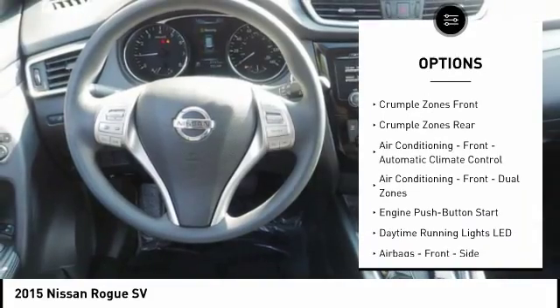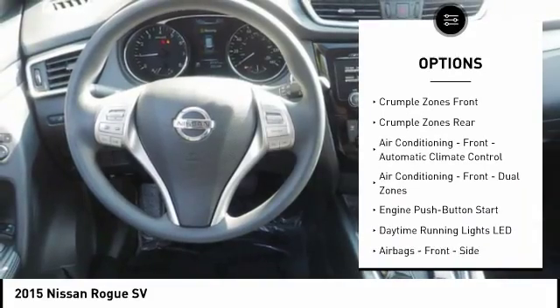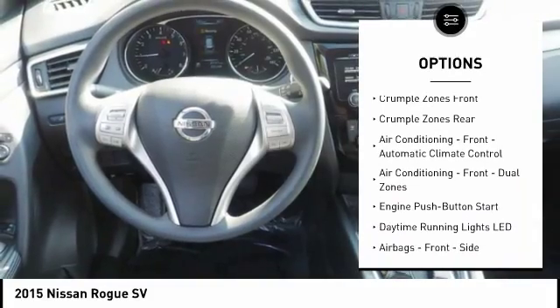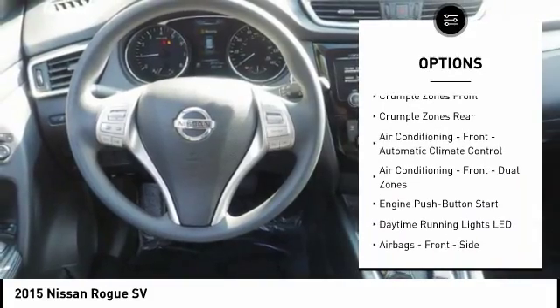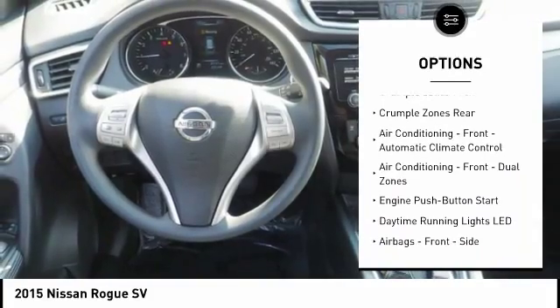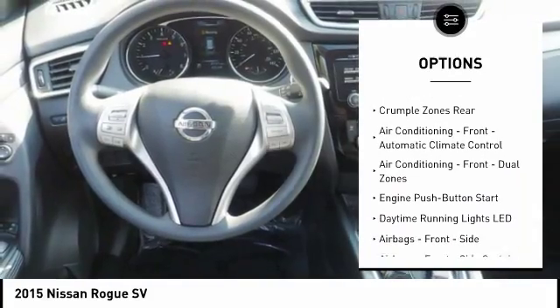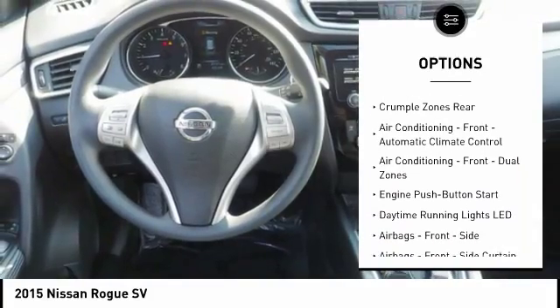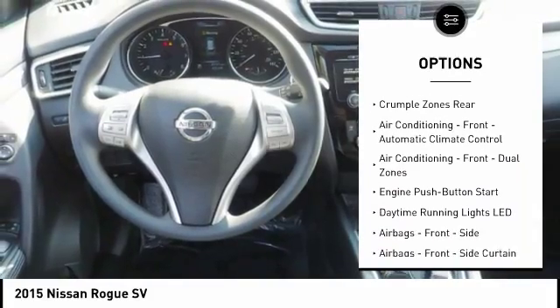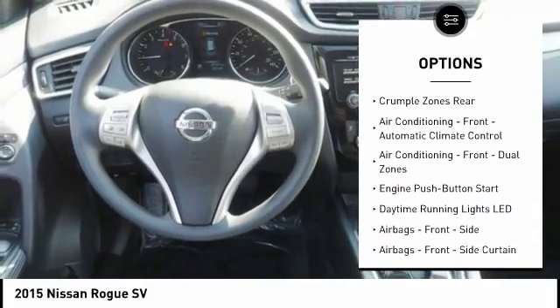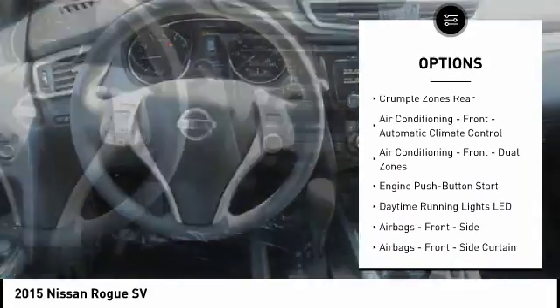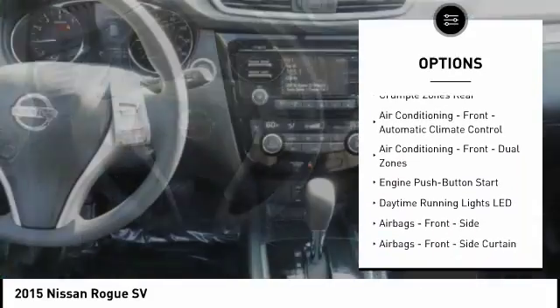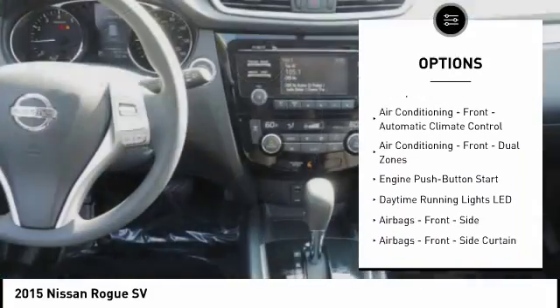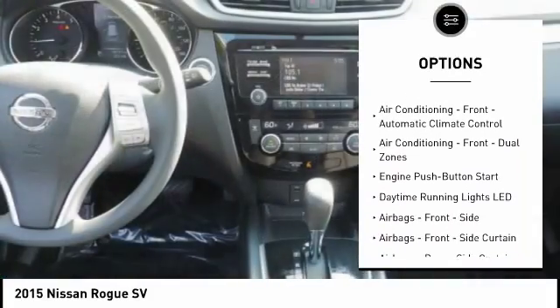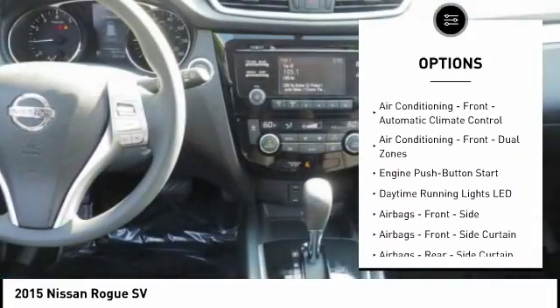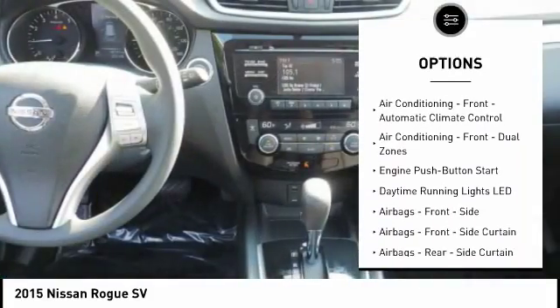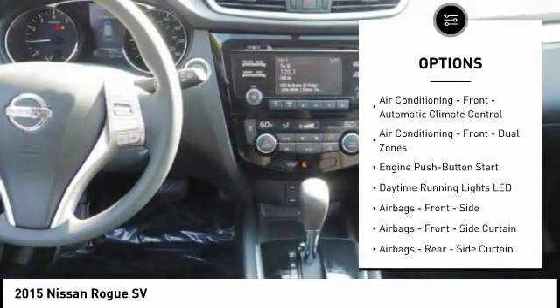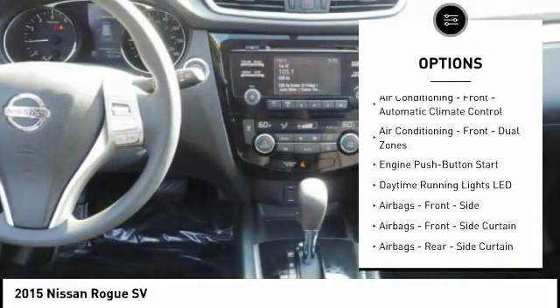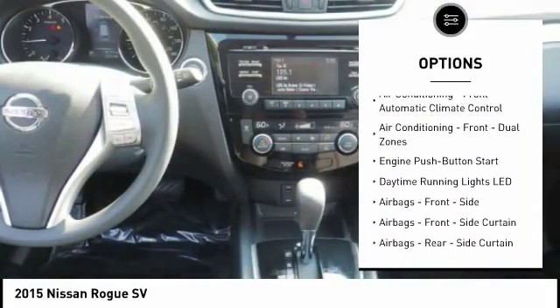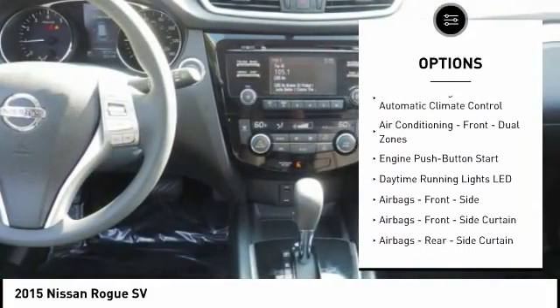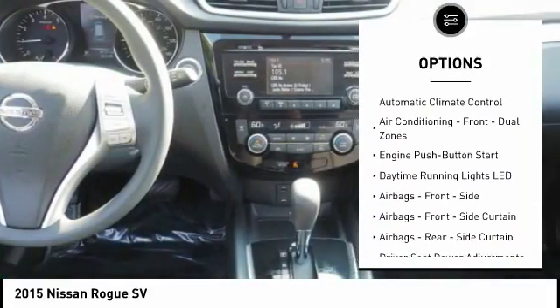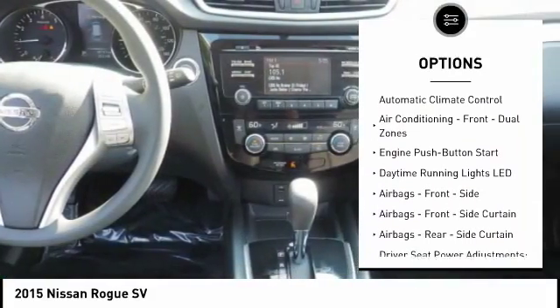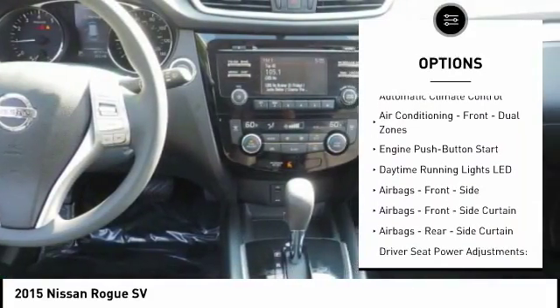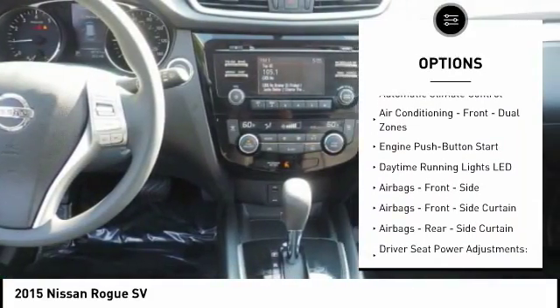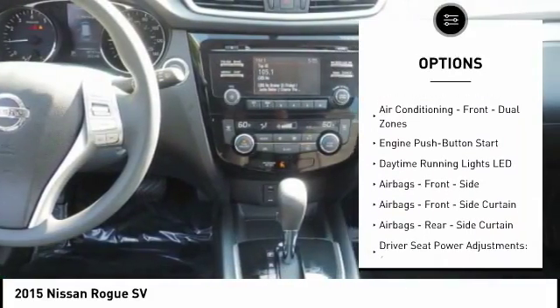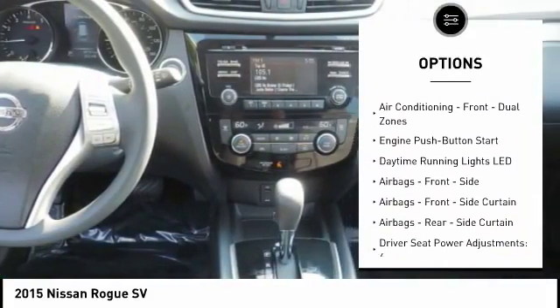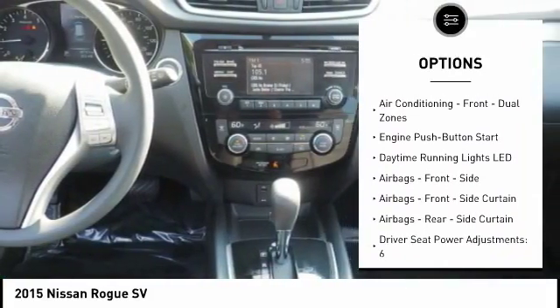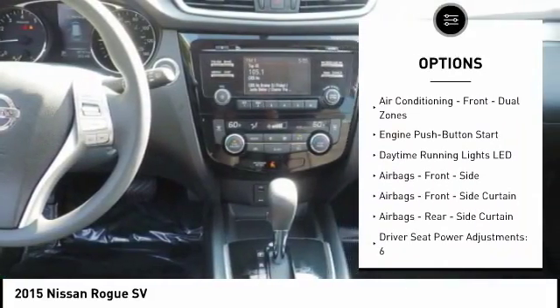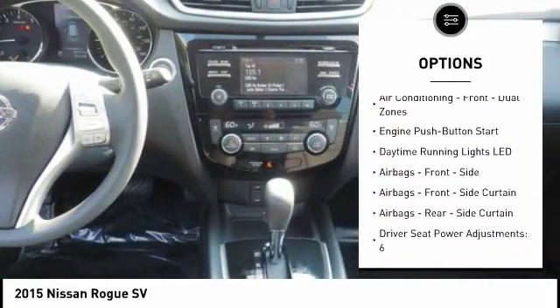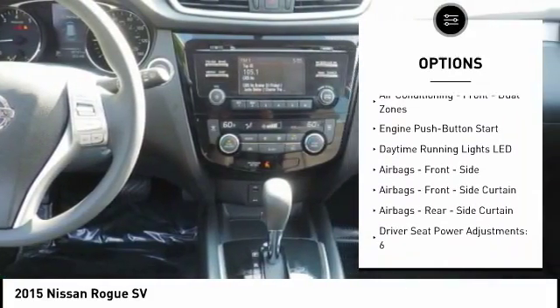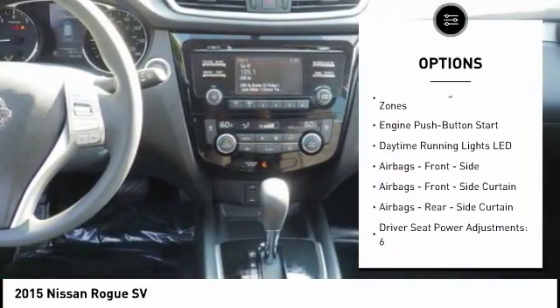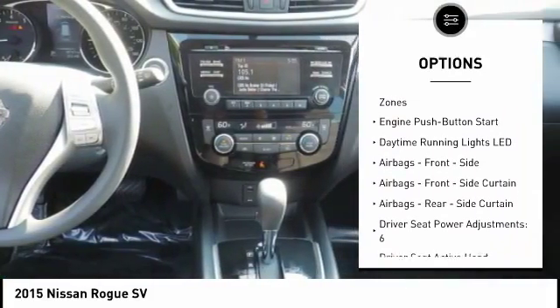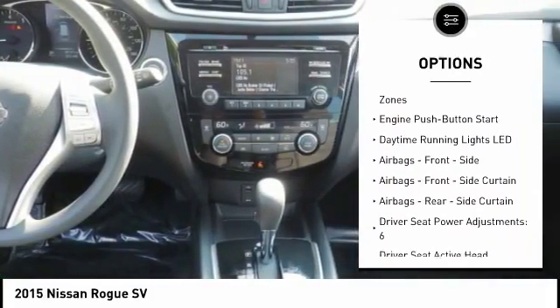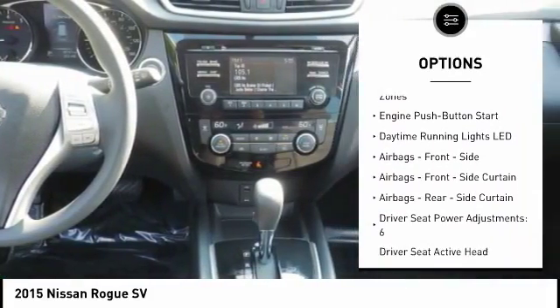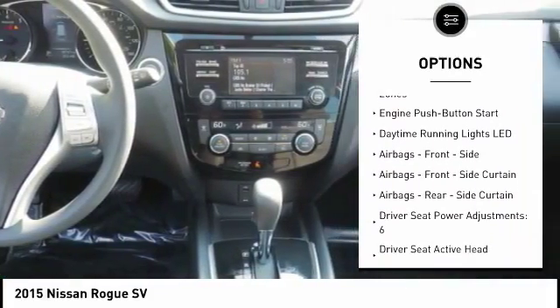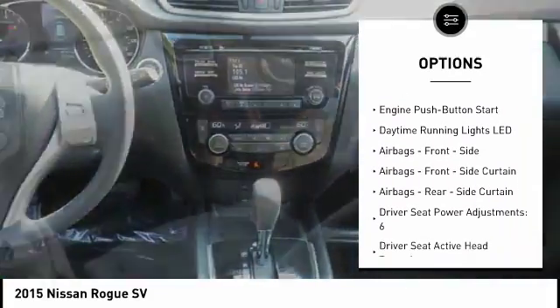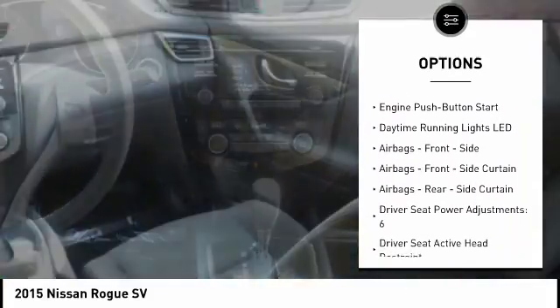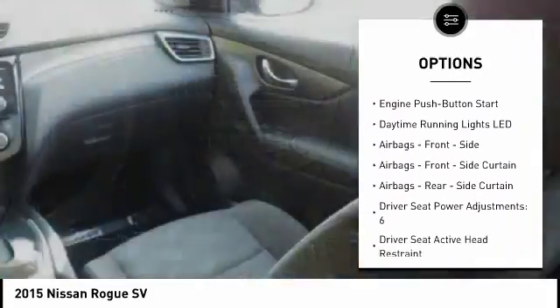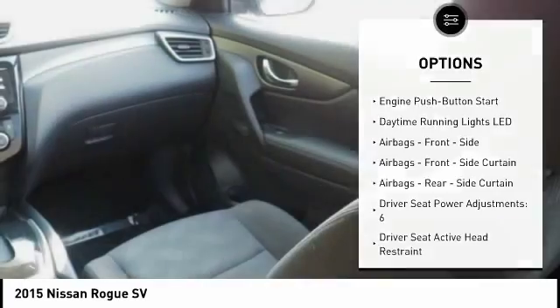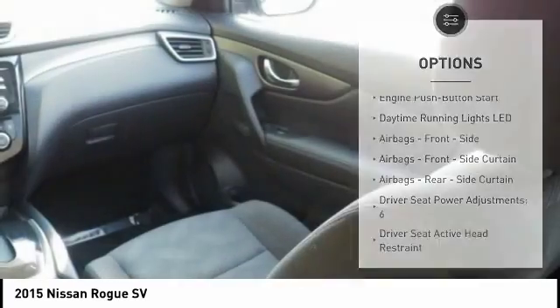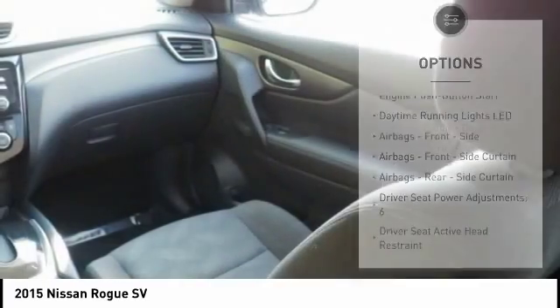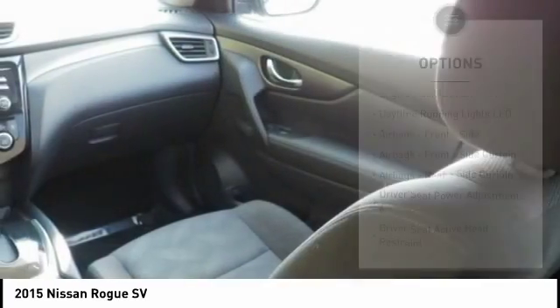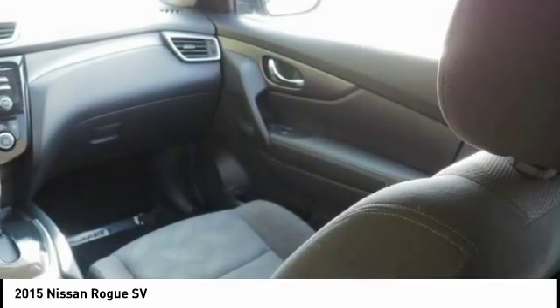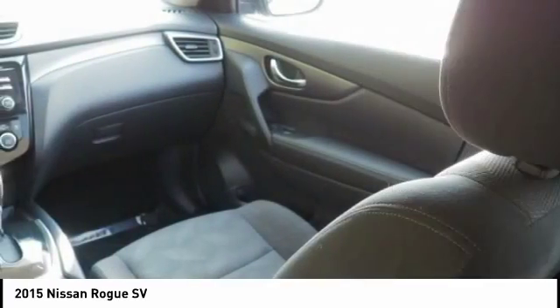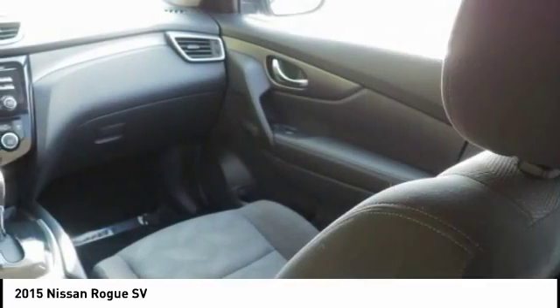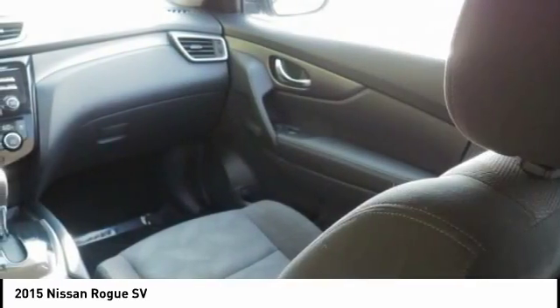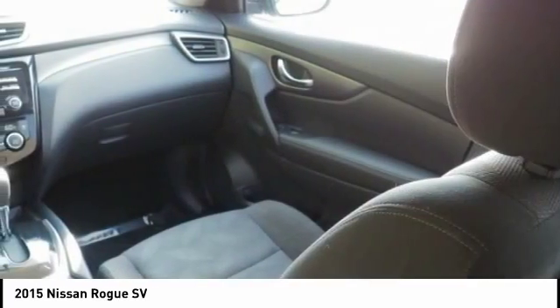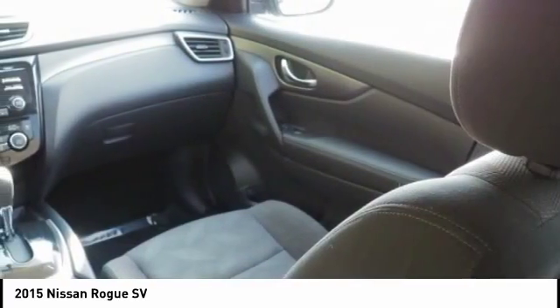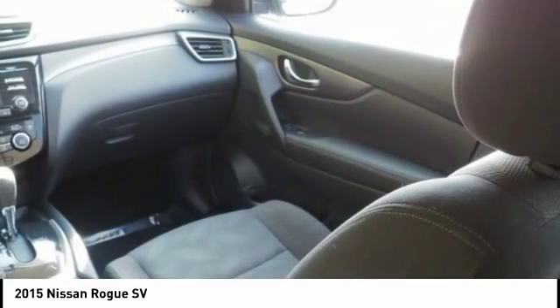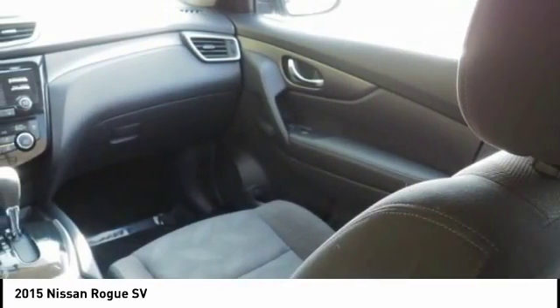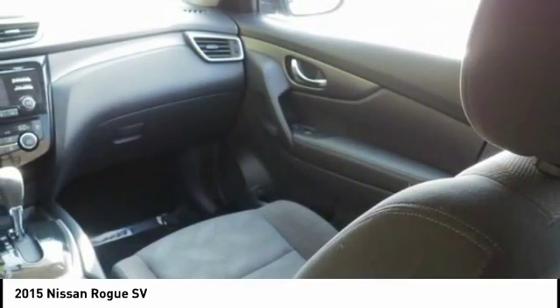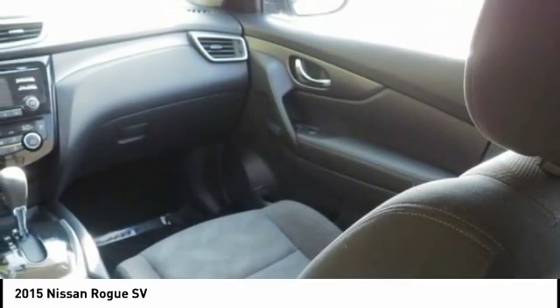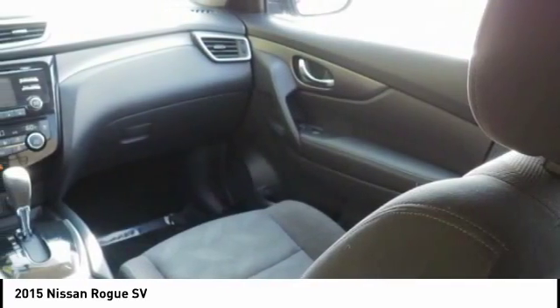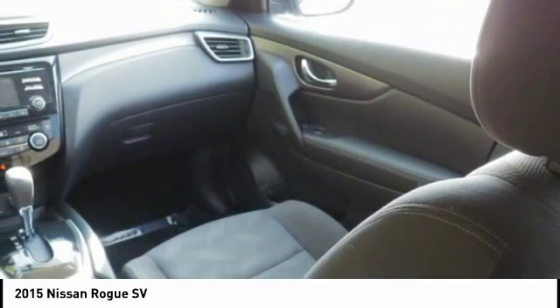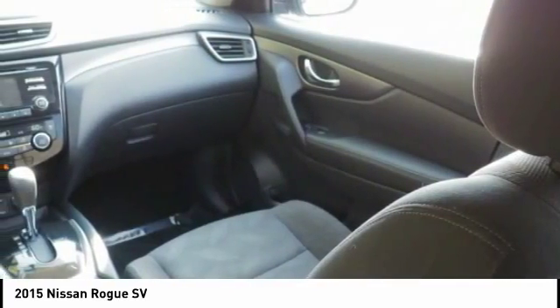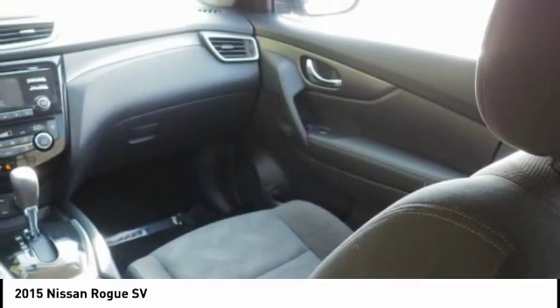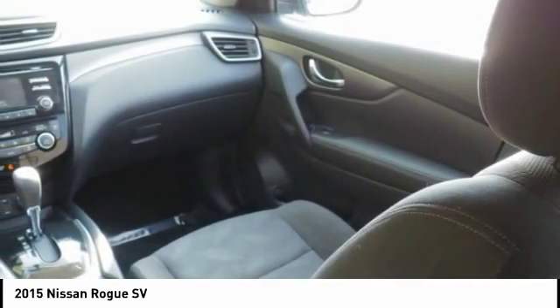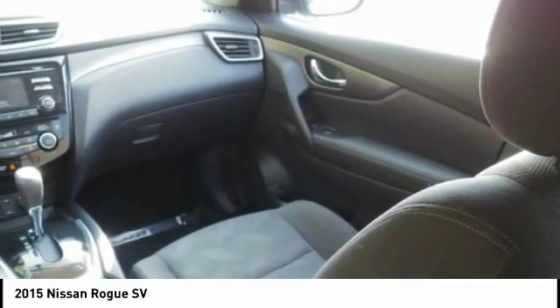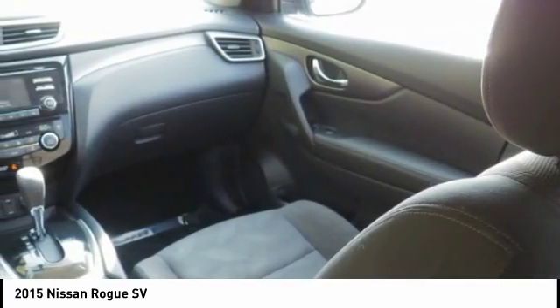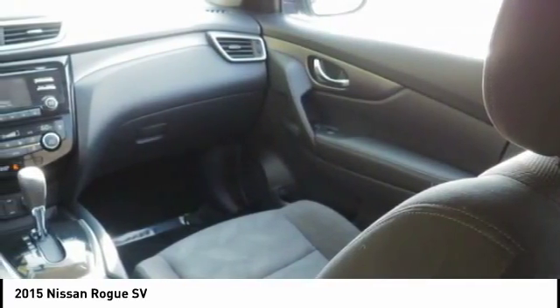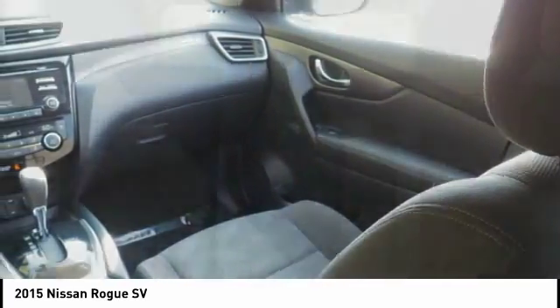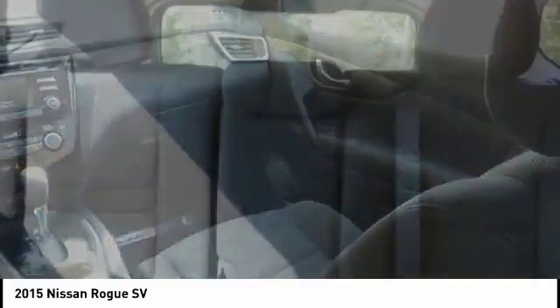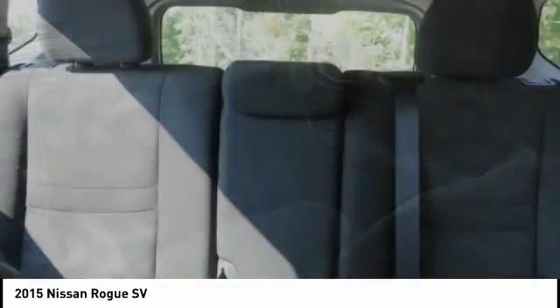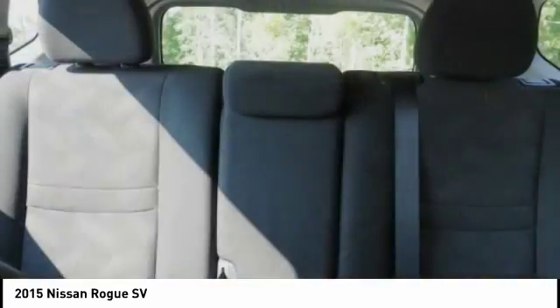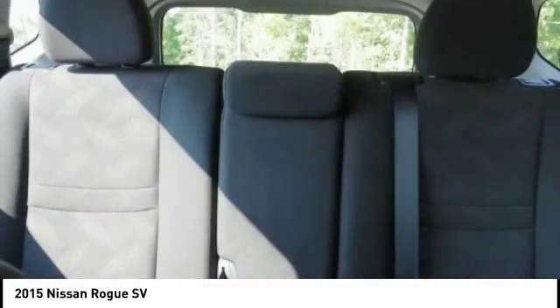Child safety locks, clock, power brakes, electronic brake force distribution, tachometer, cargo area light.